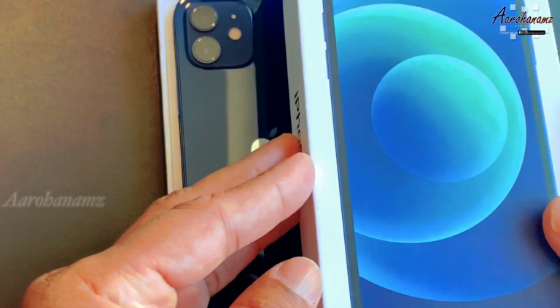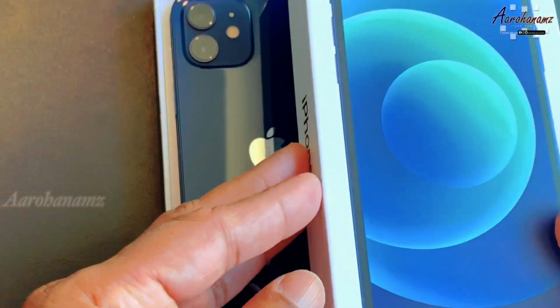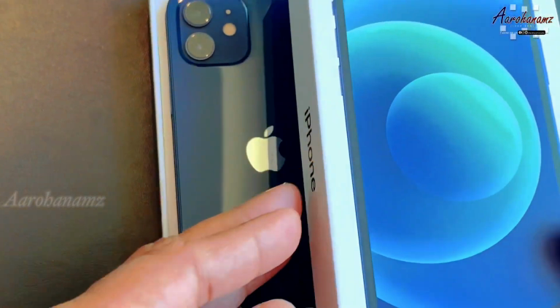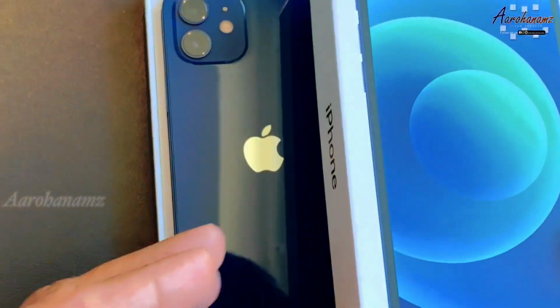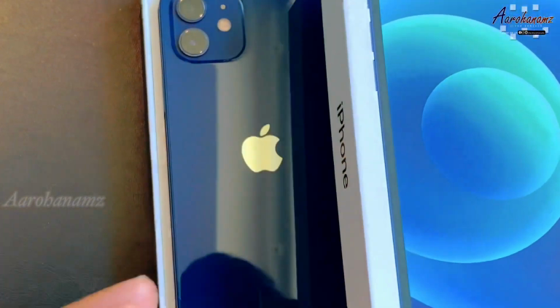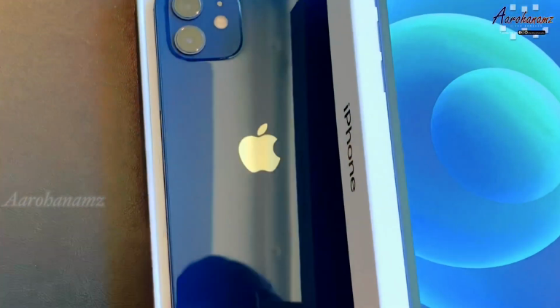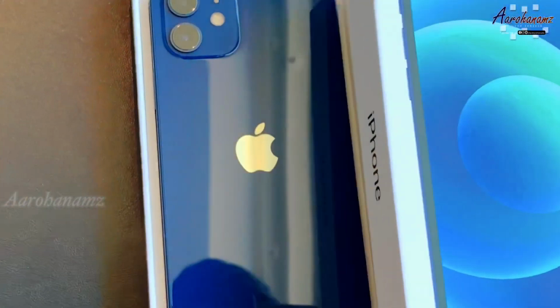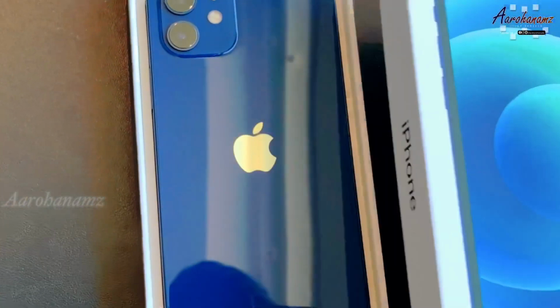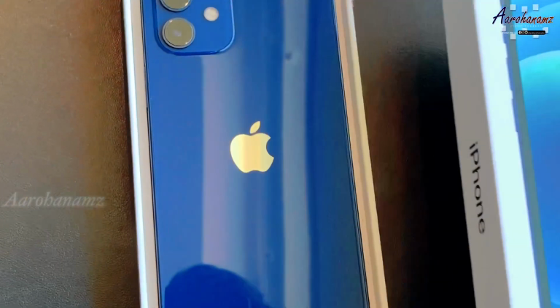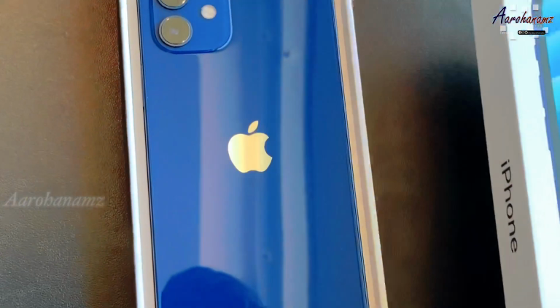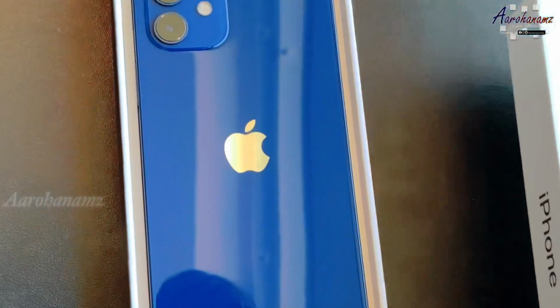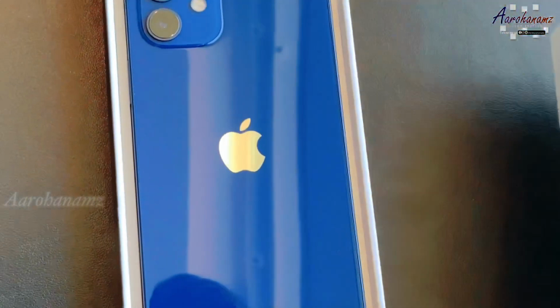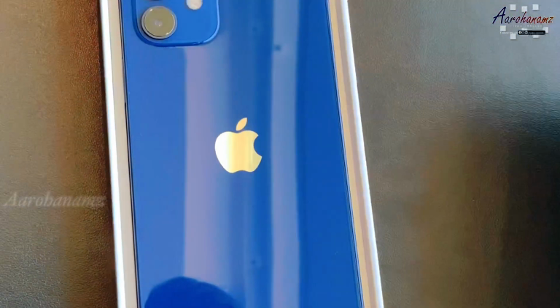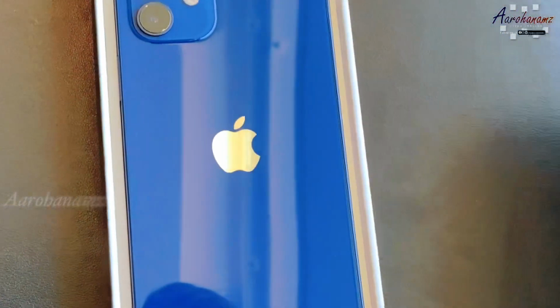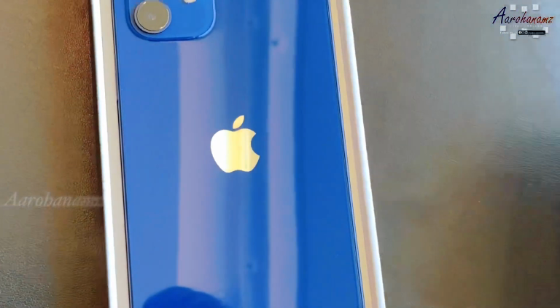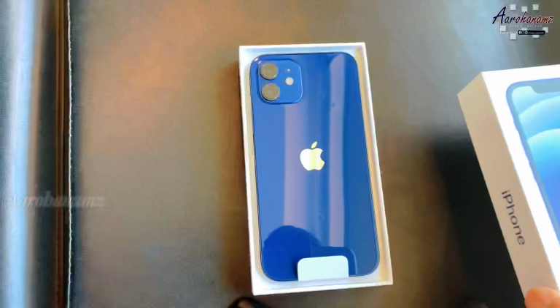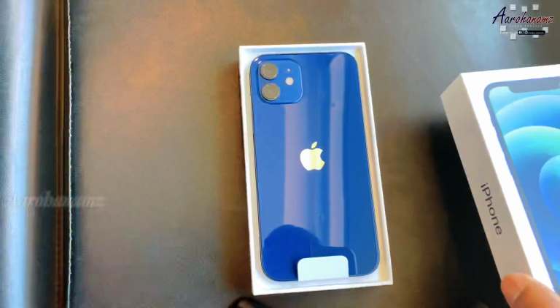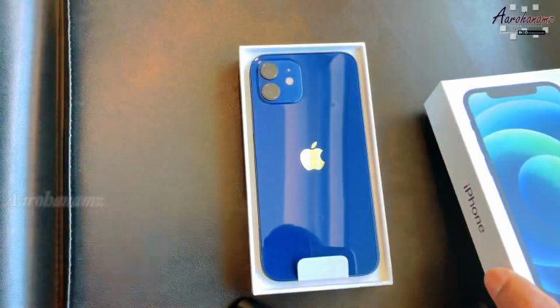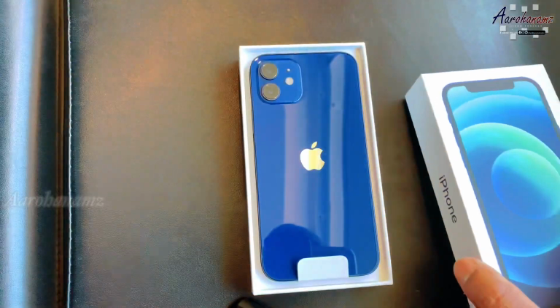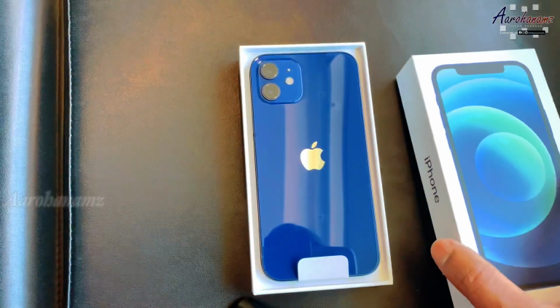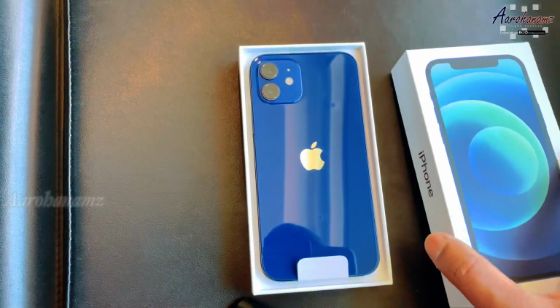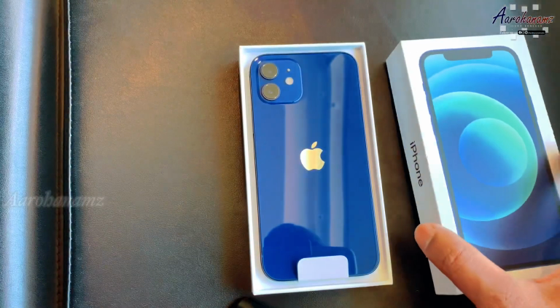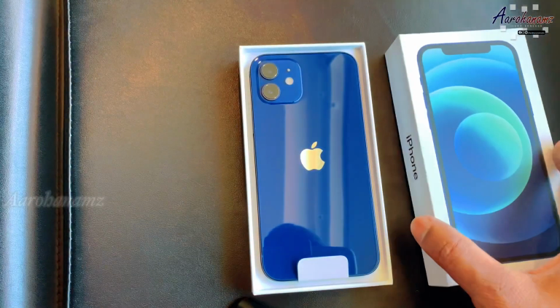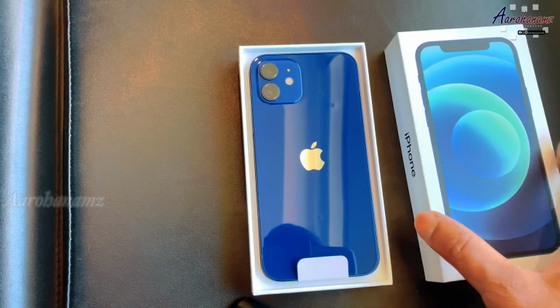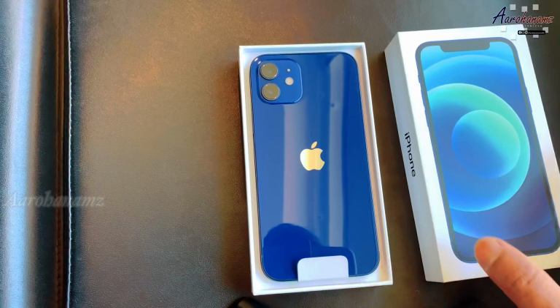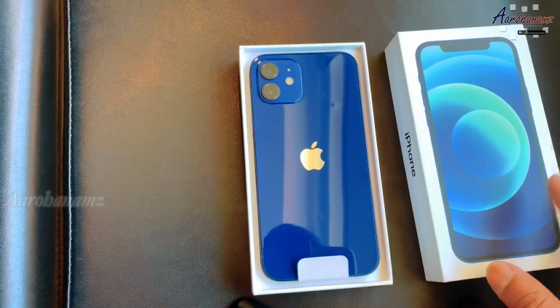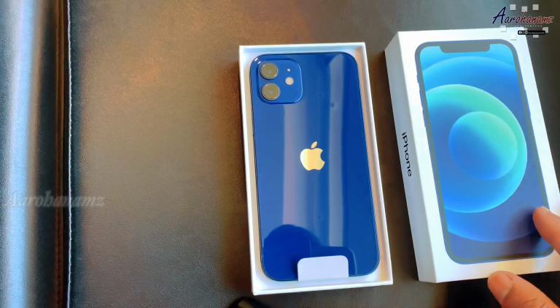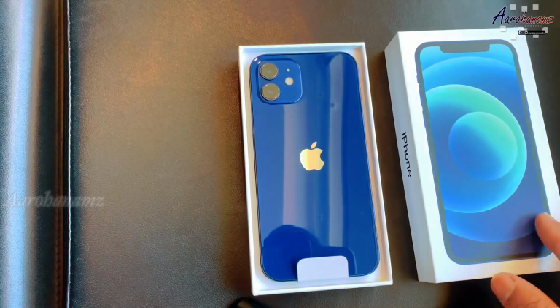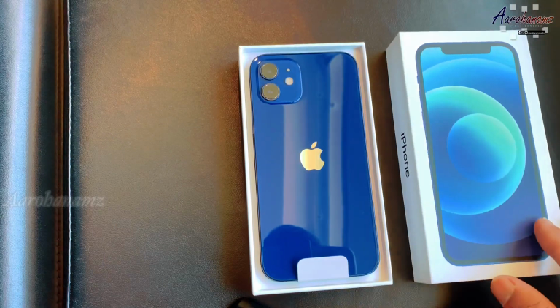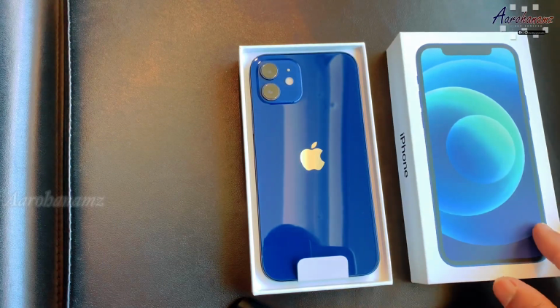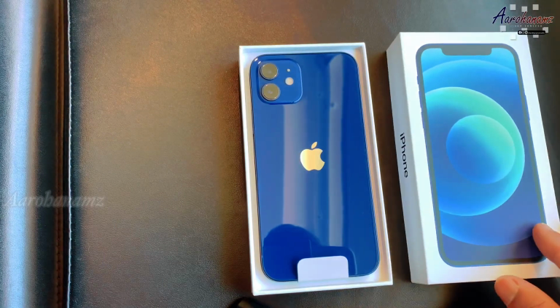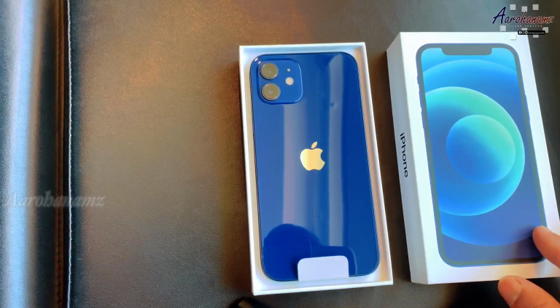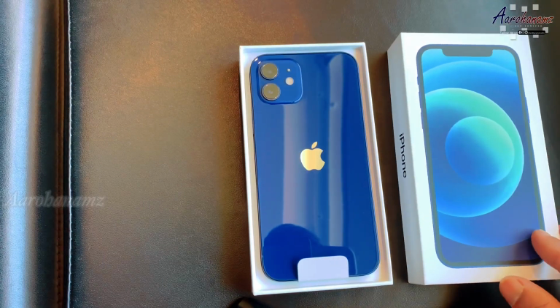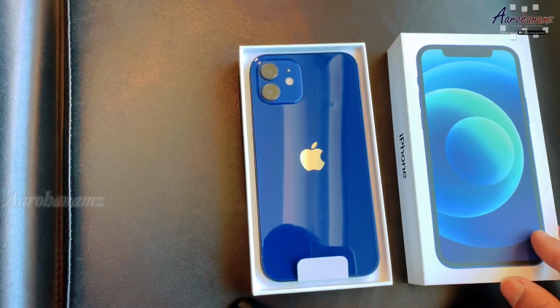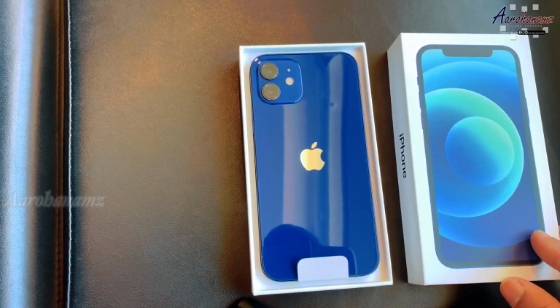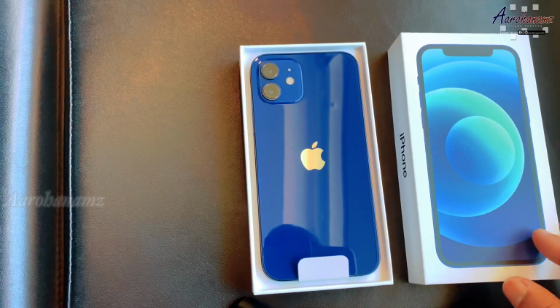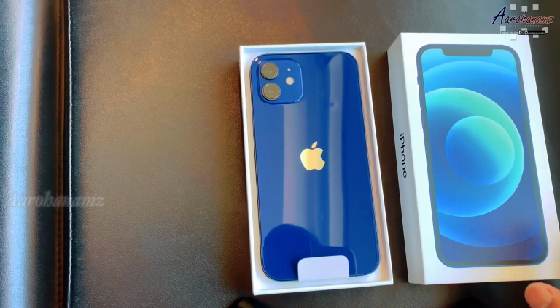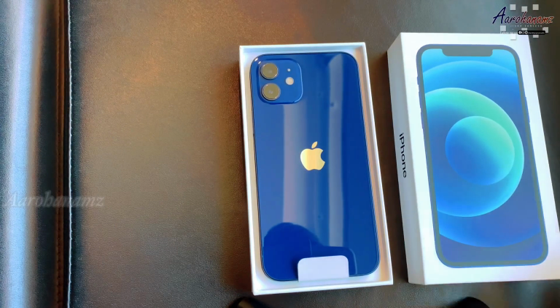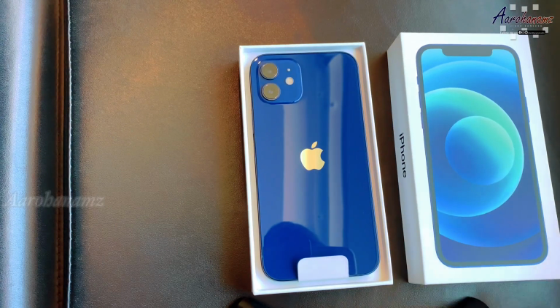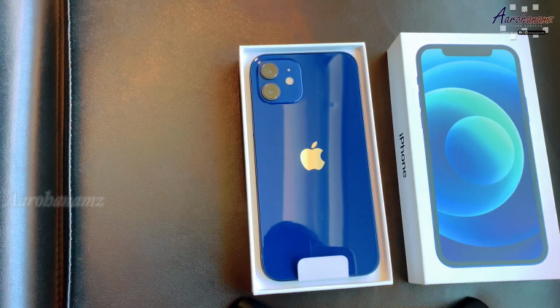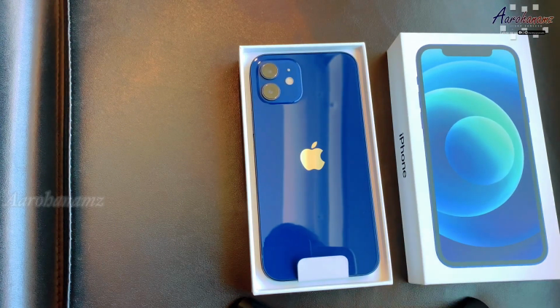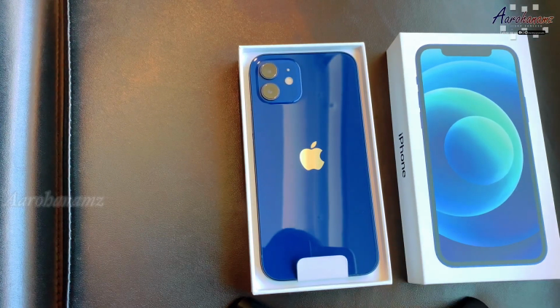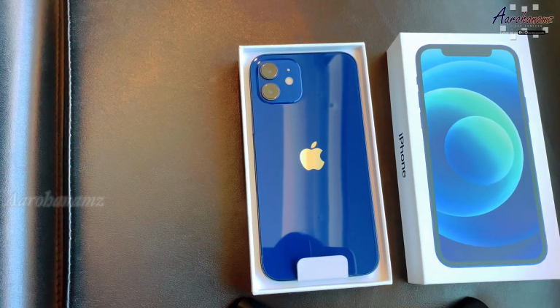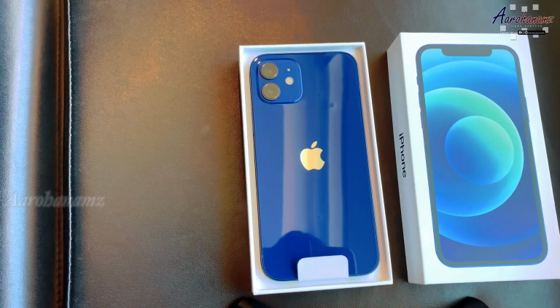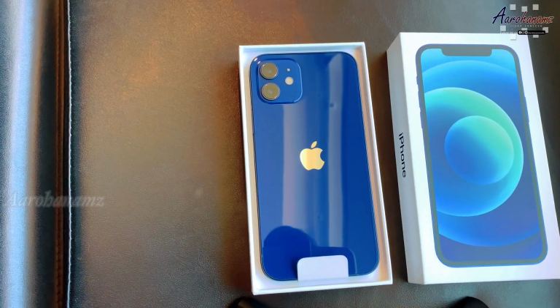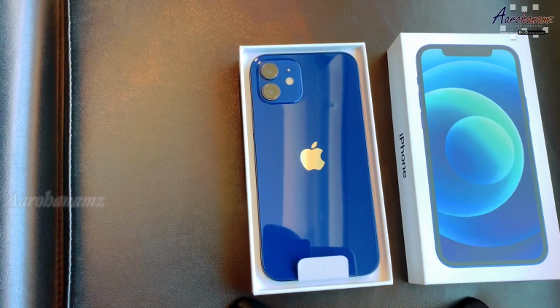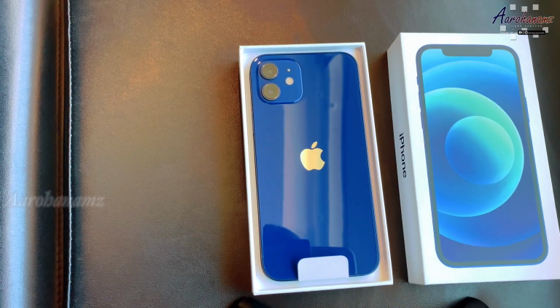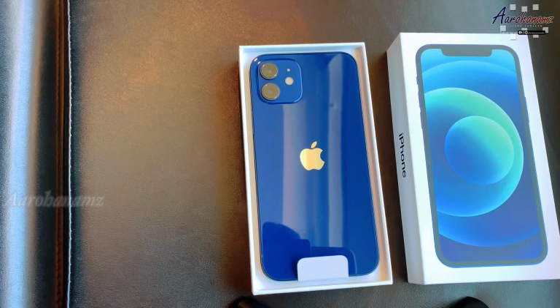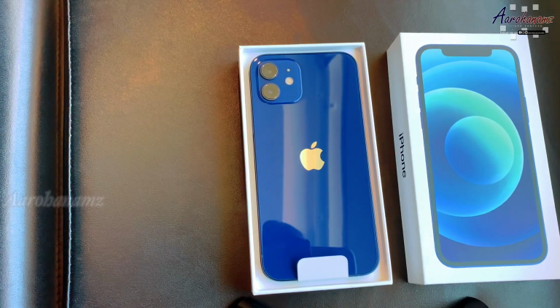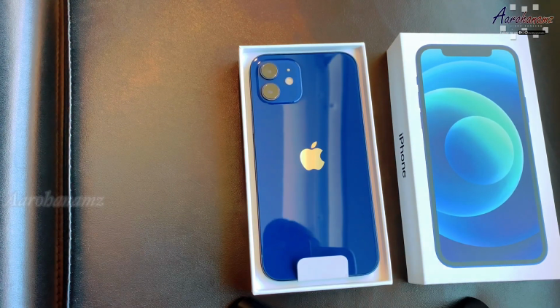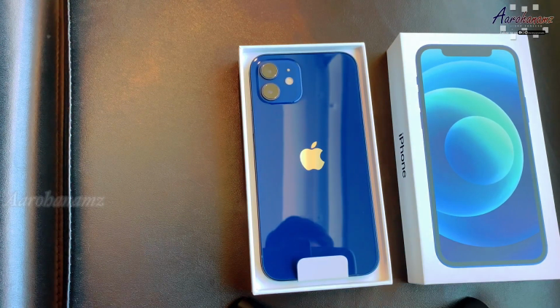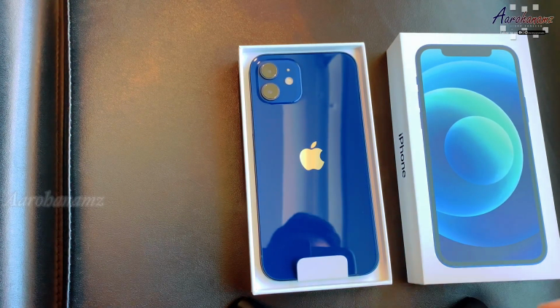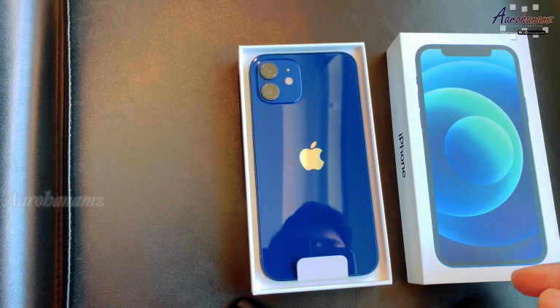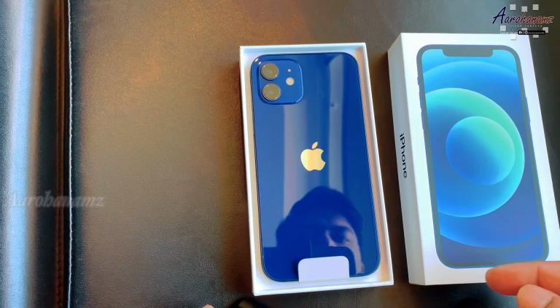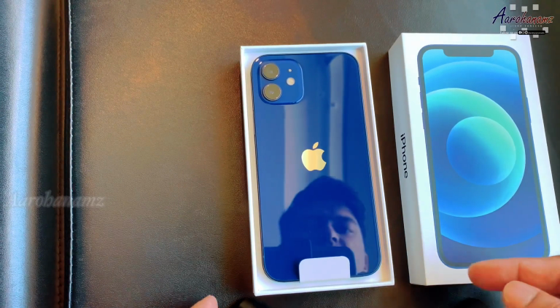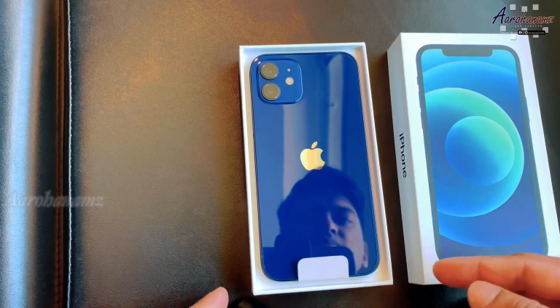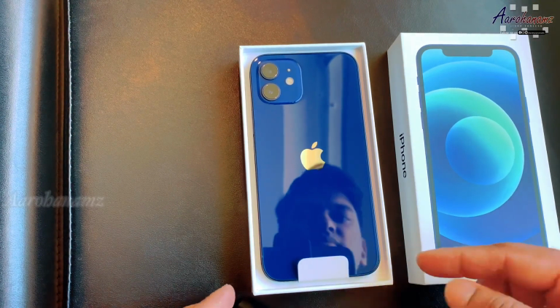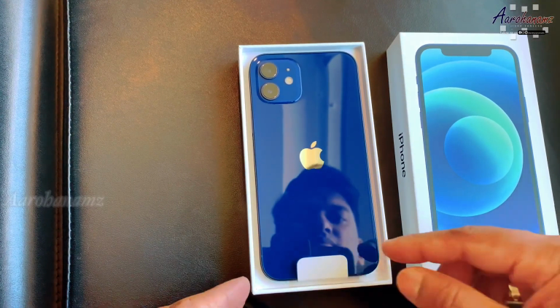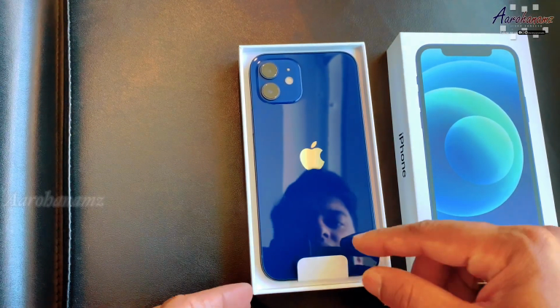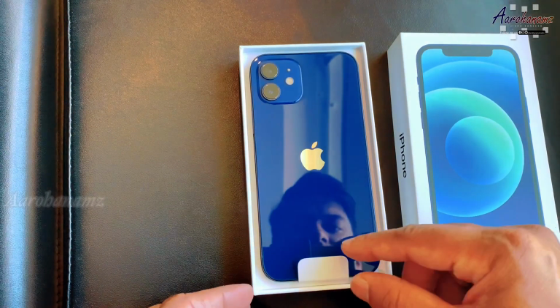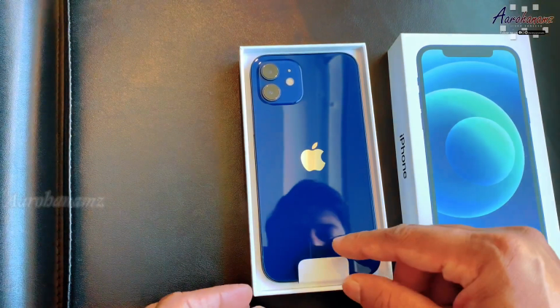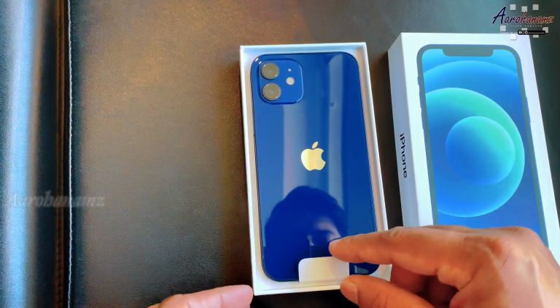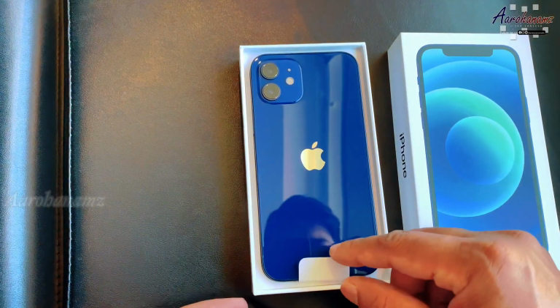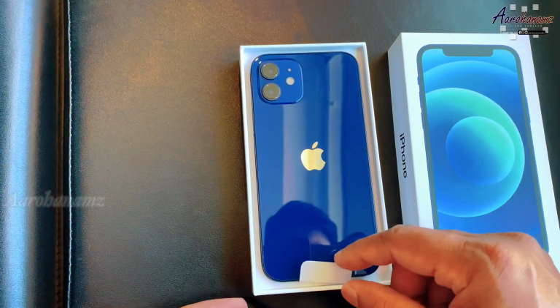The blue color — beautiful blue. This is 128GB.